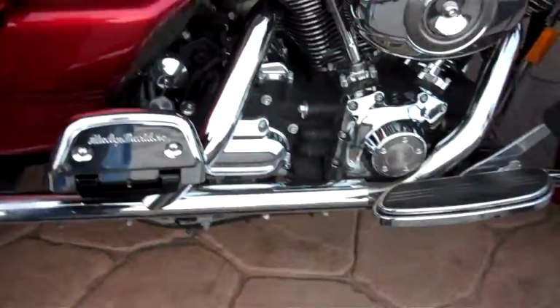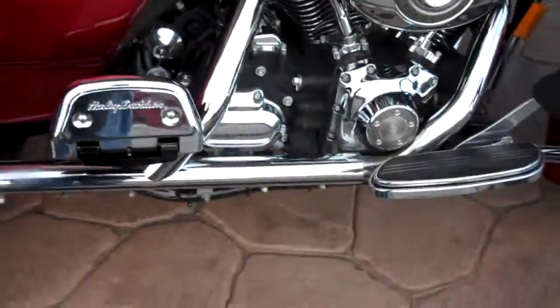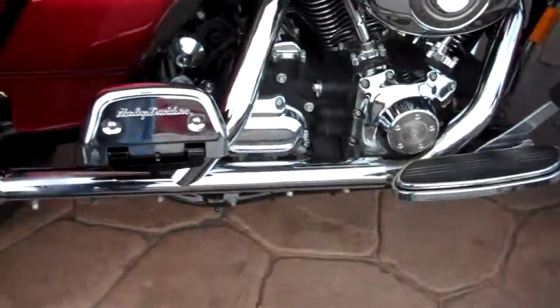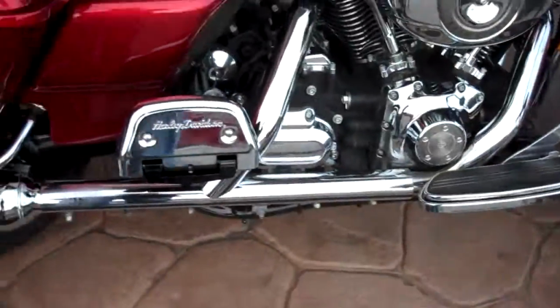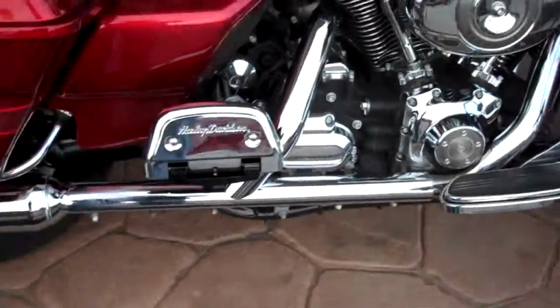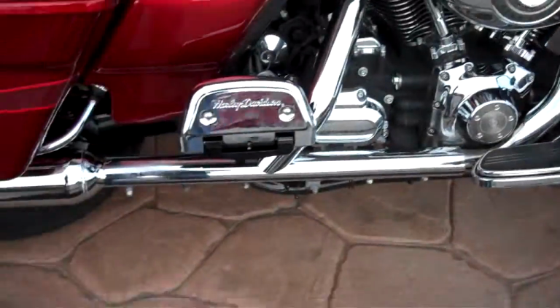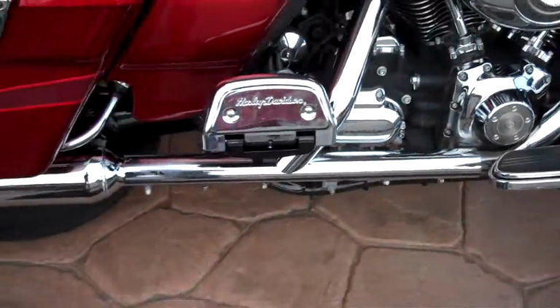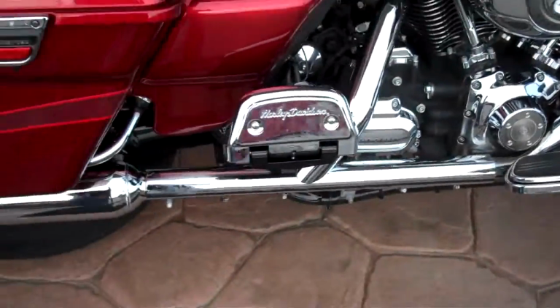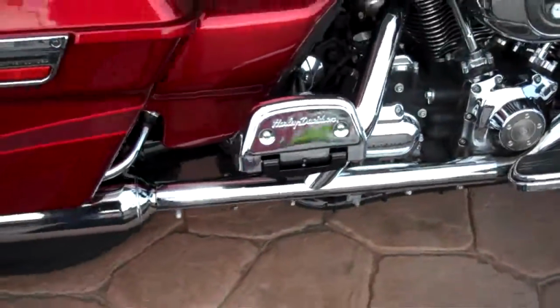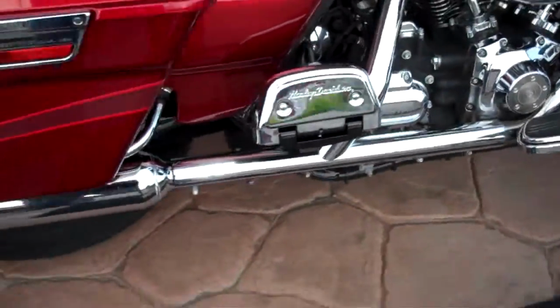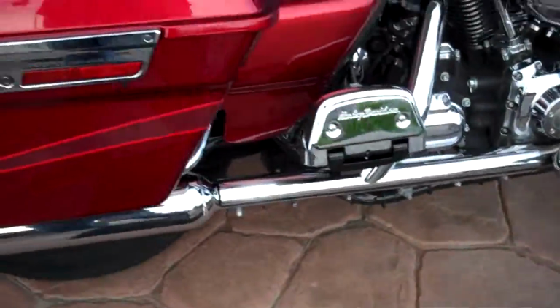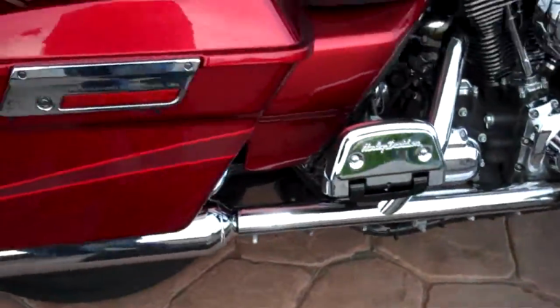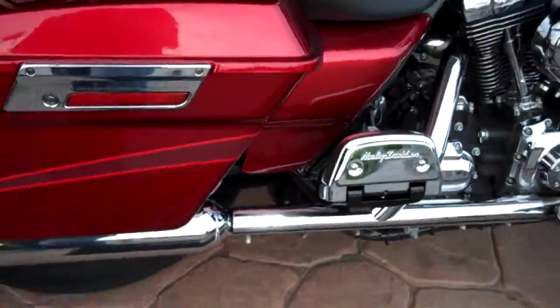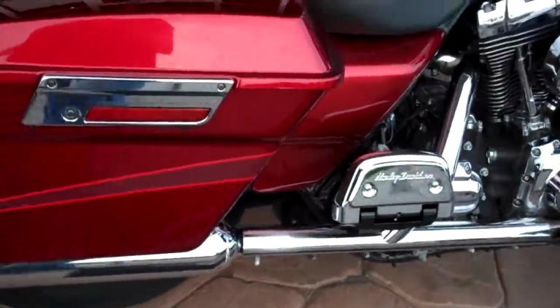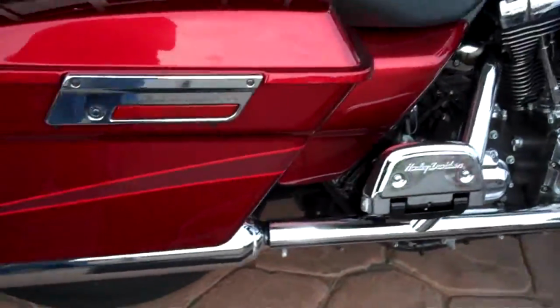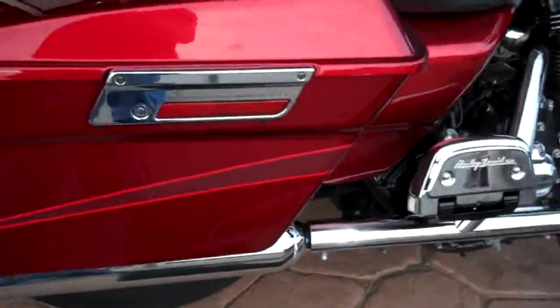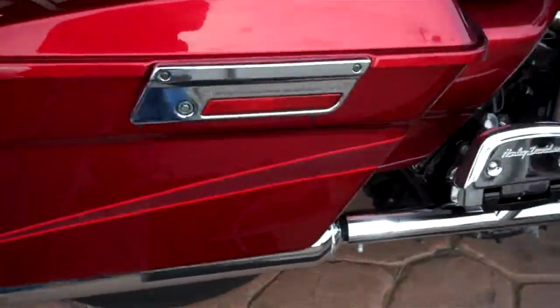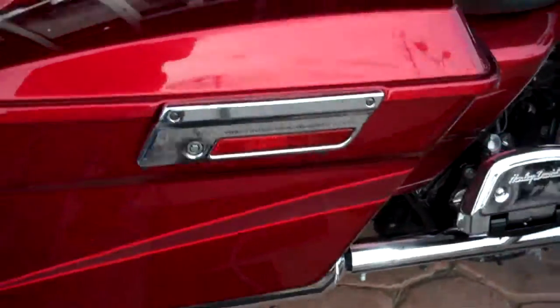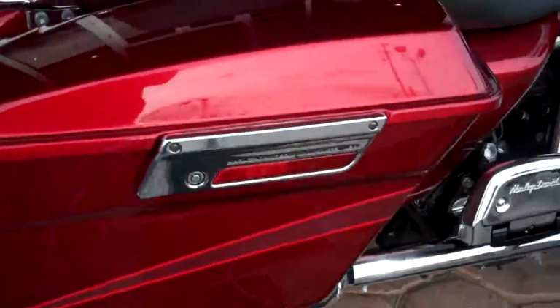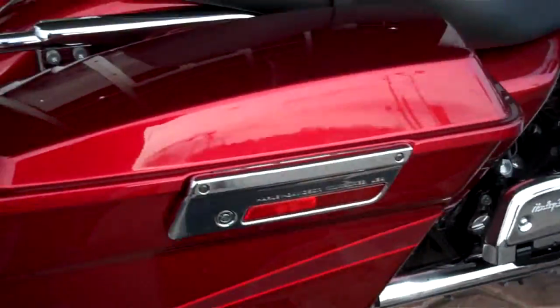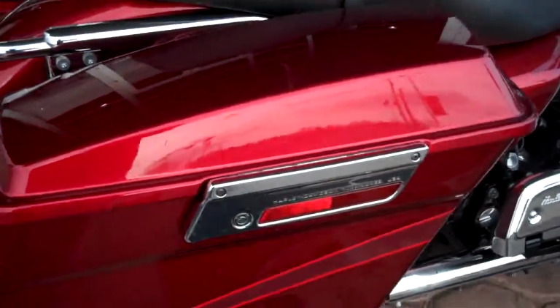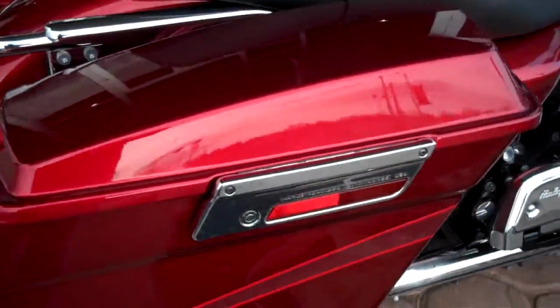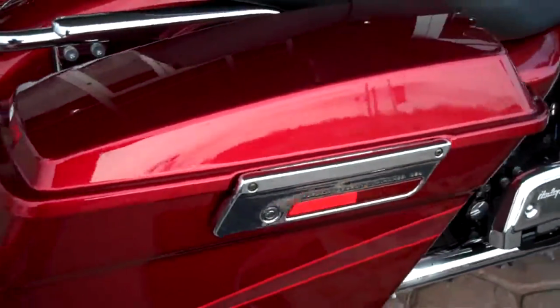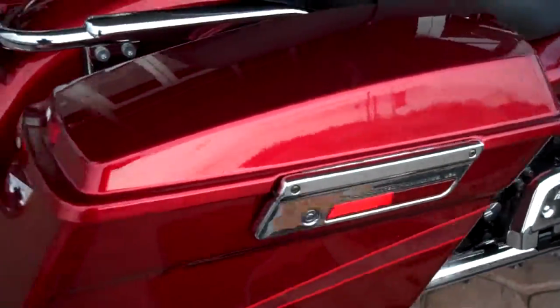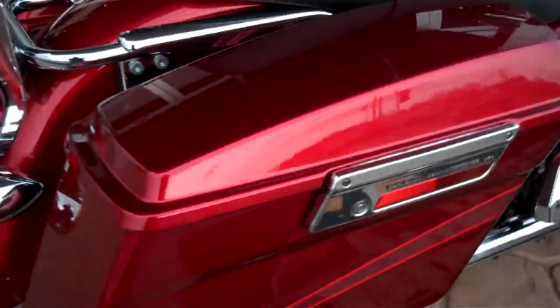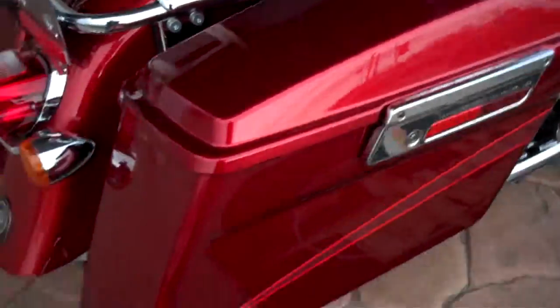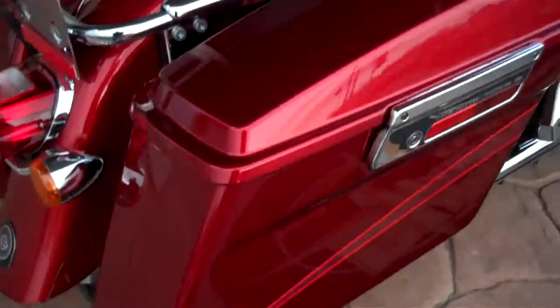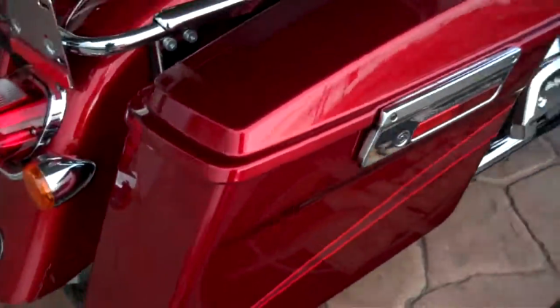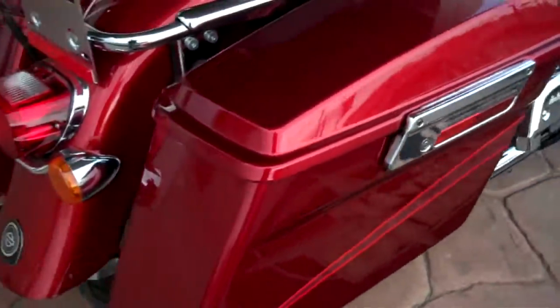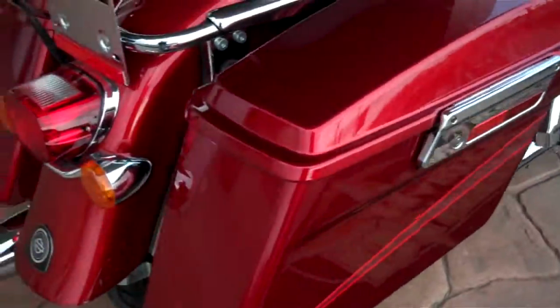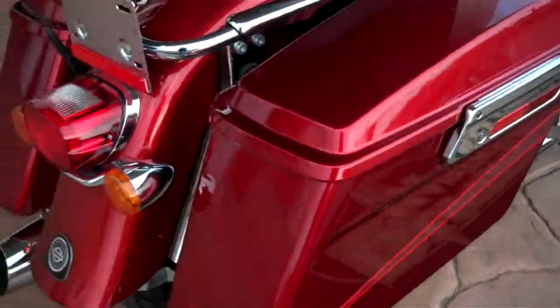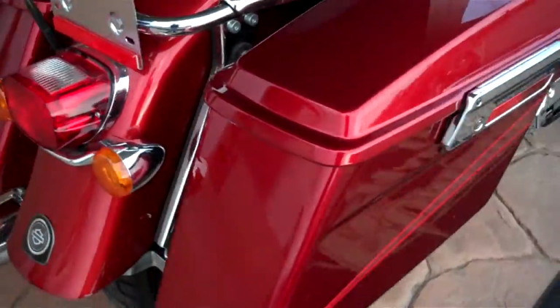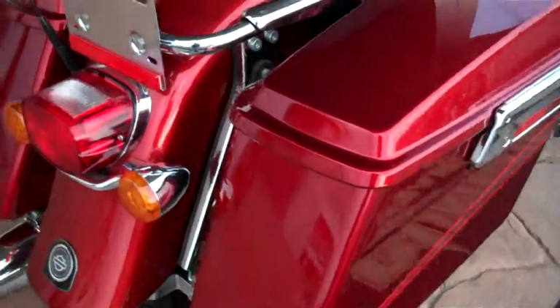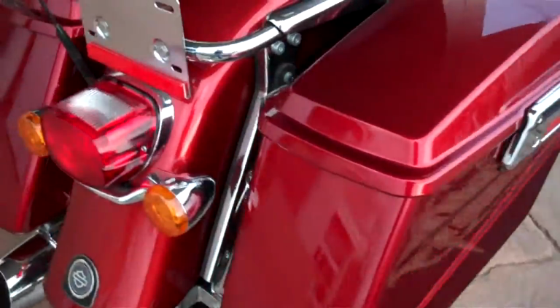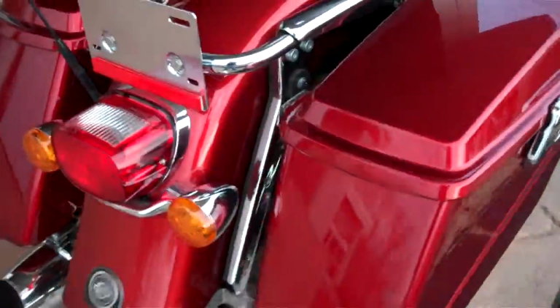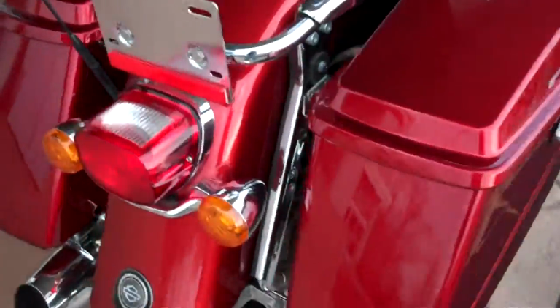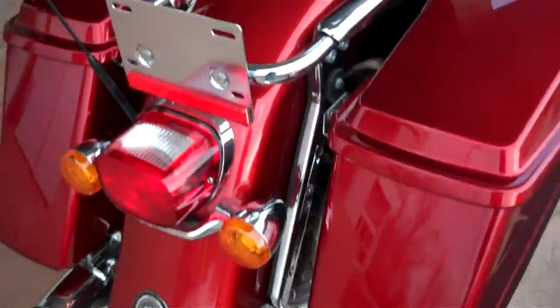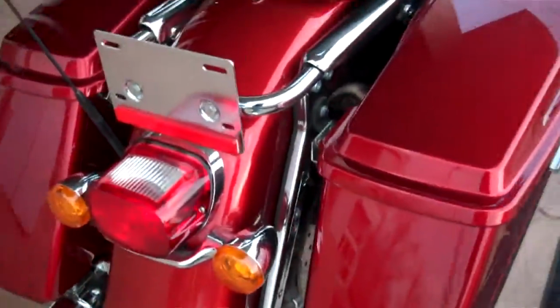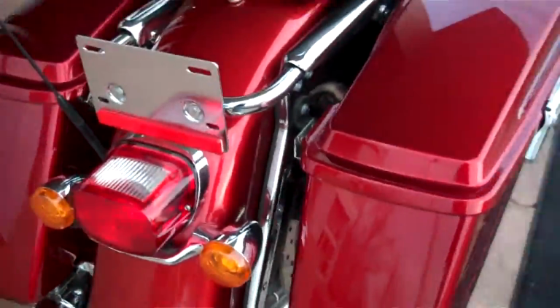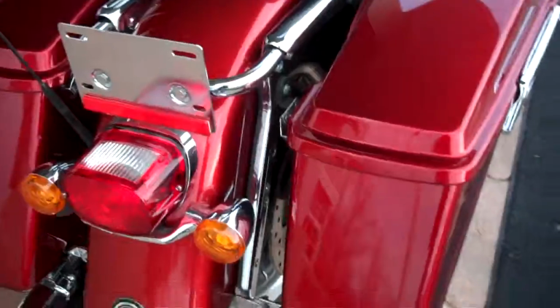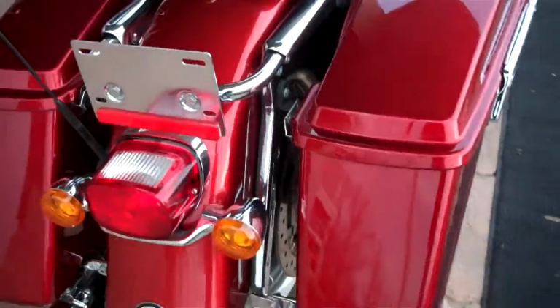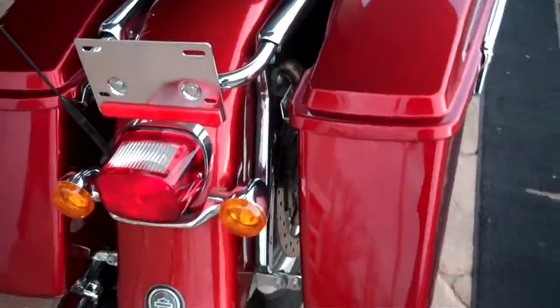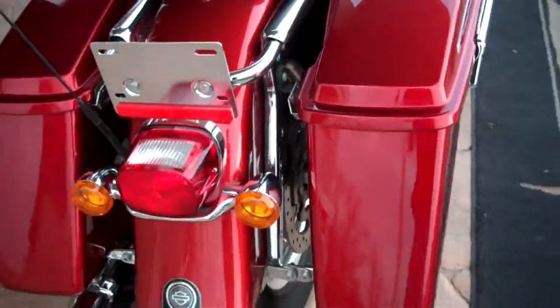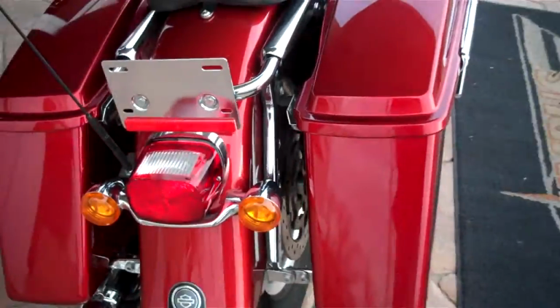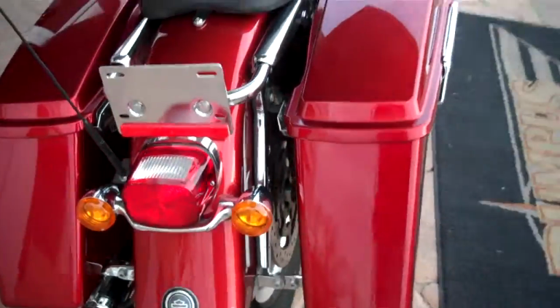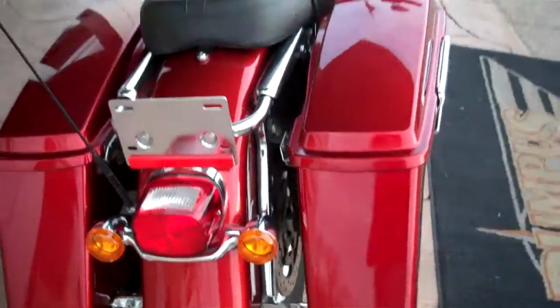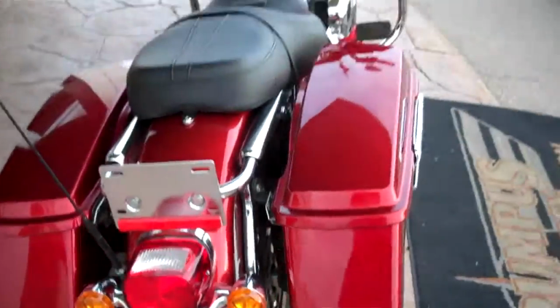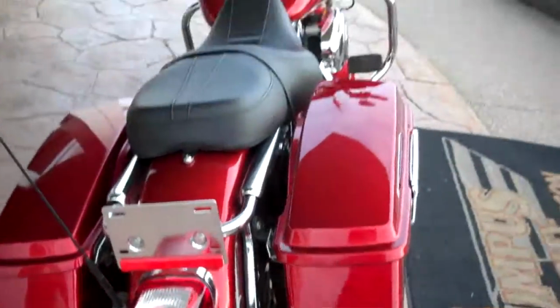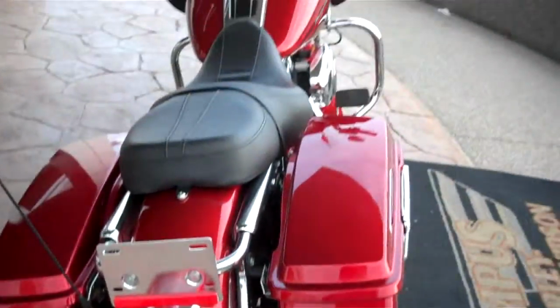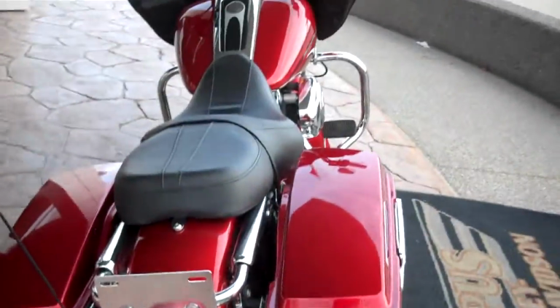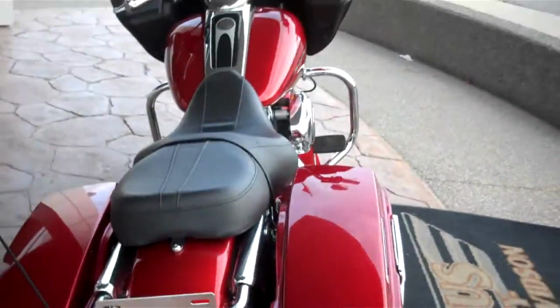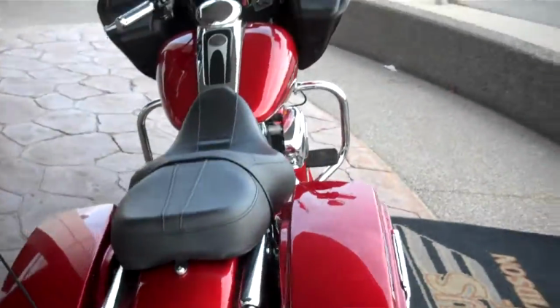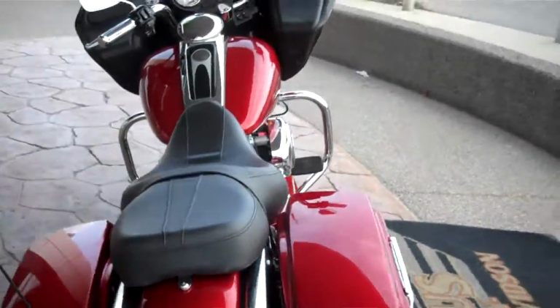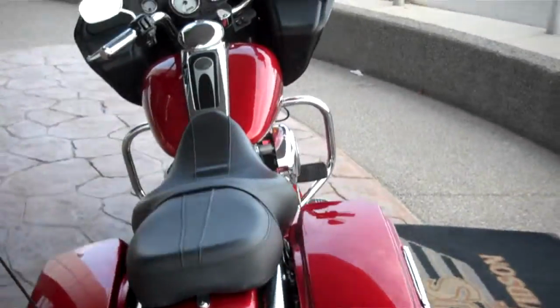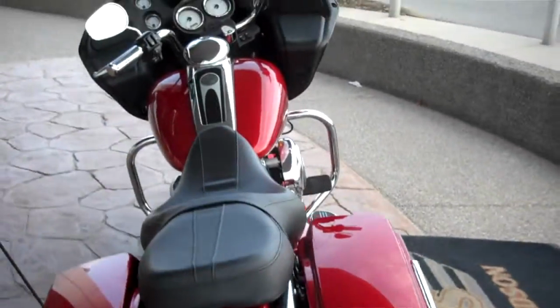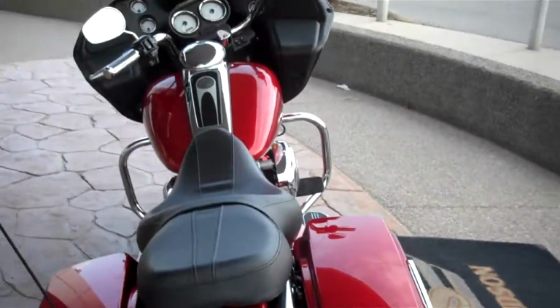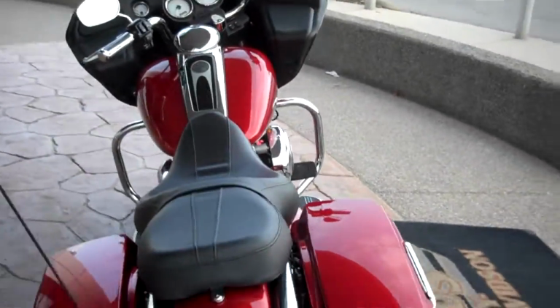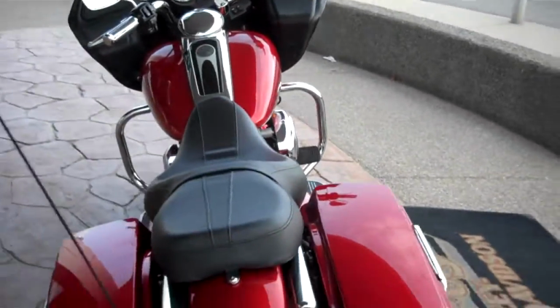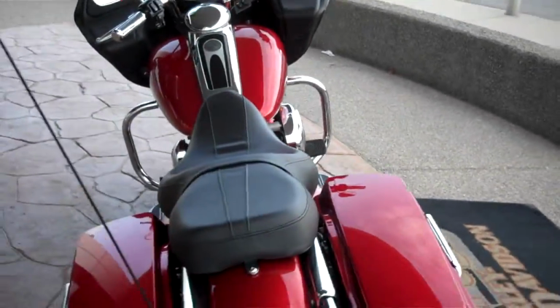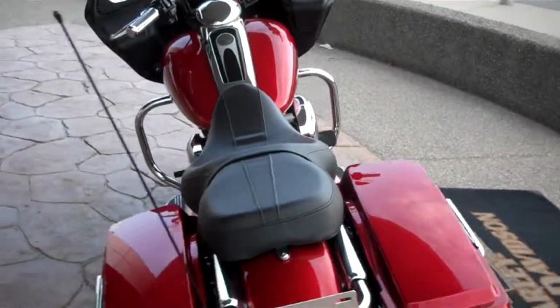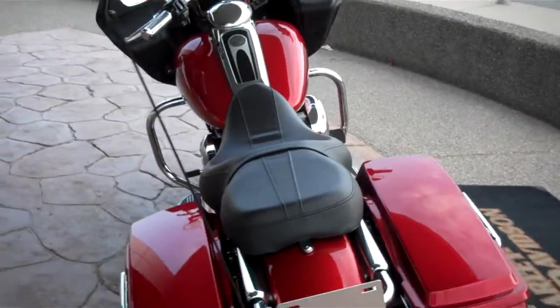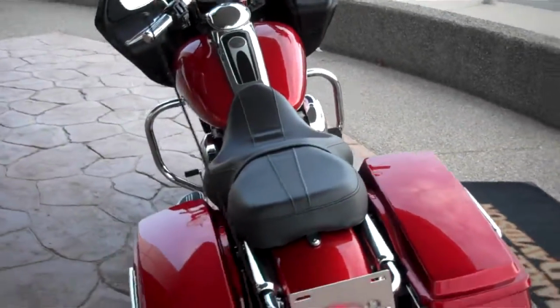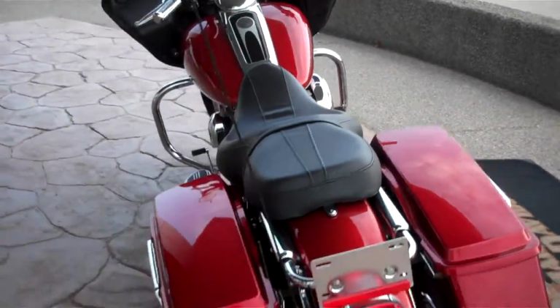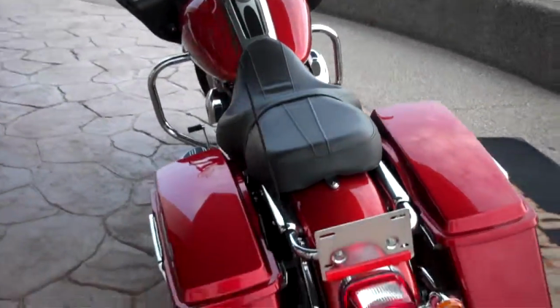A few surface scratches in the bags and things like that. Typical road wear. Nothing too crazy.